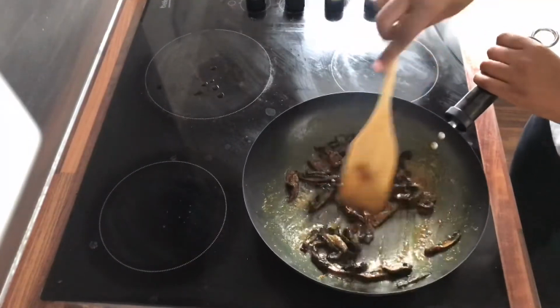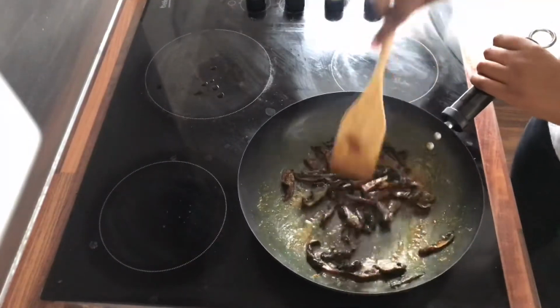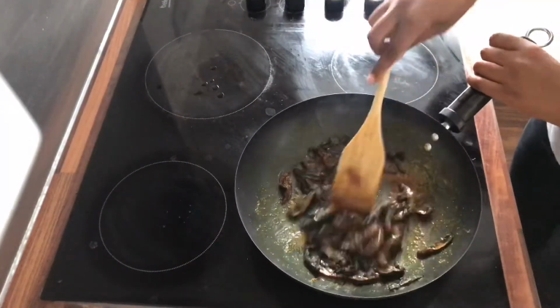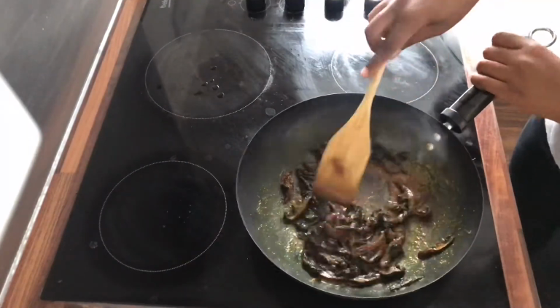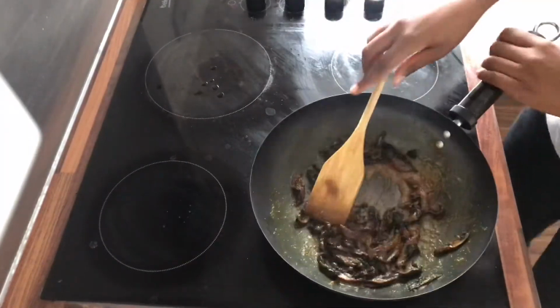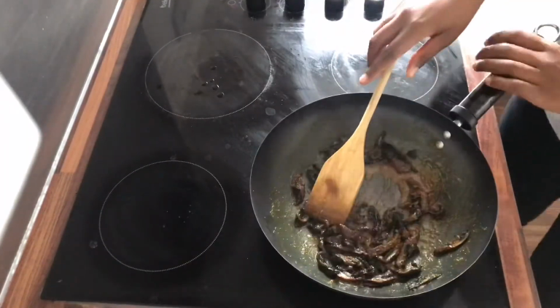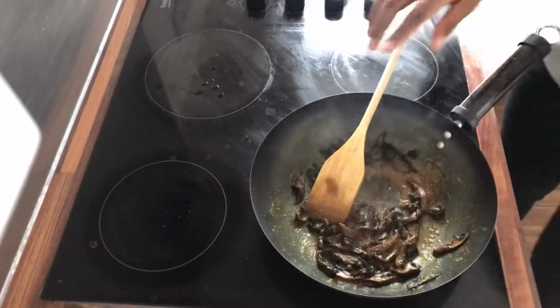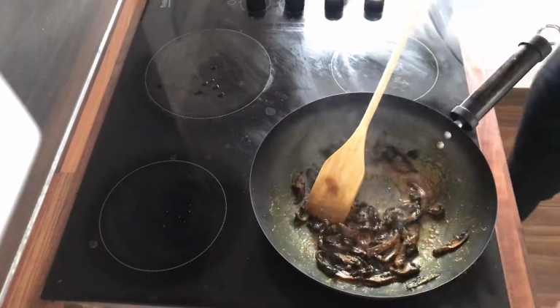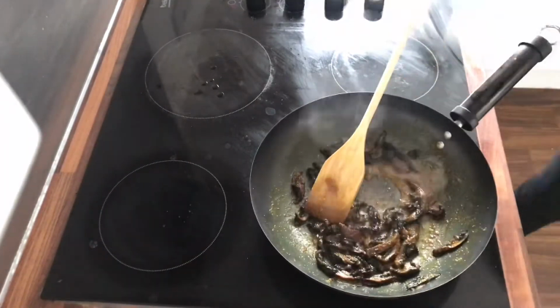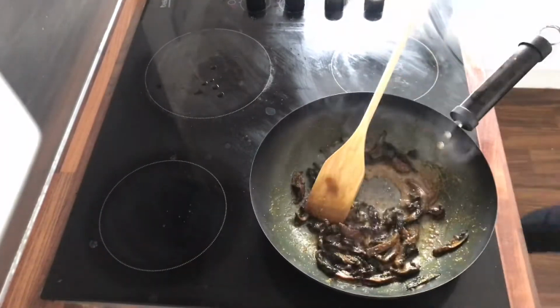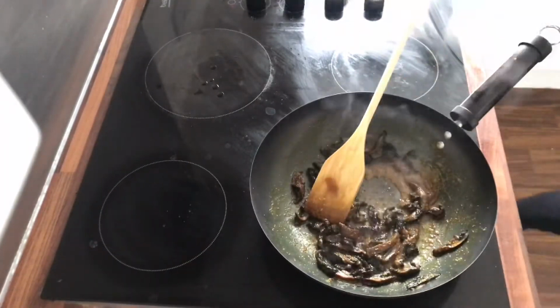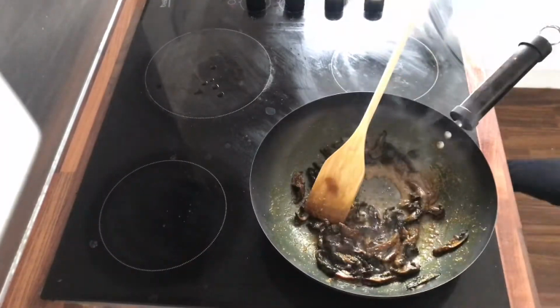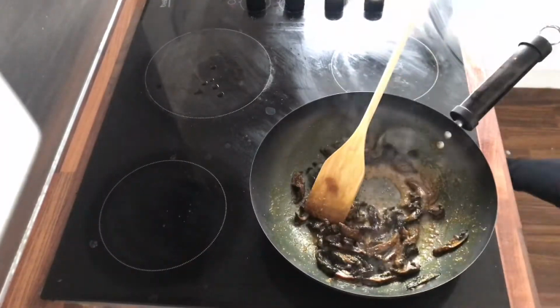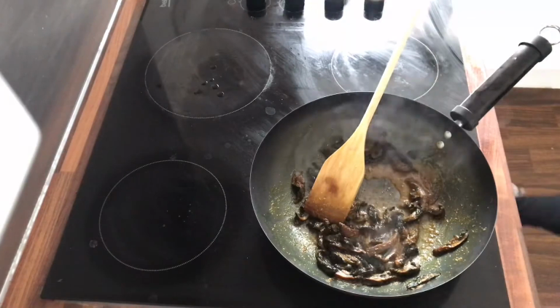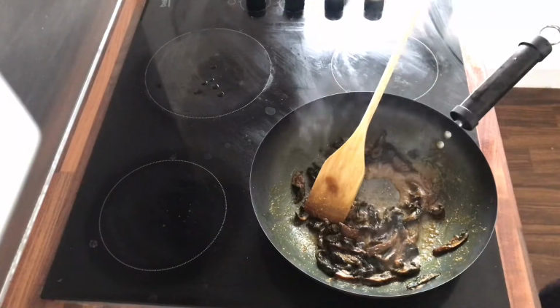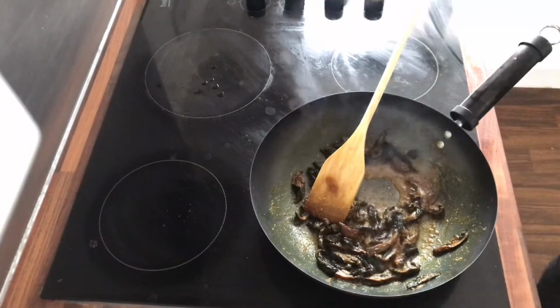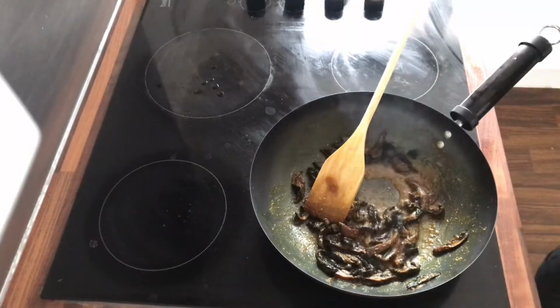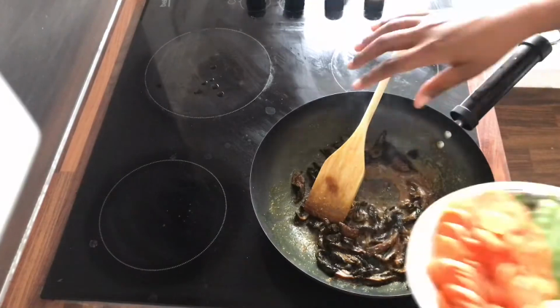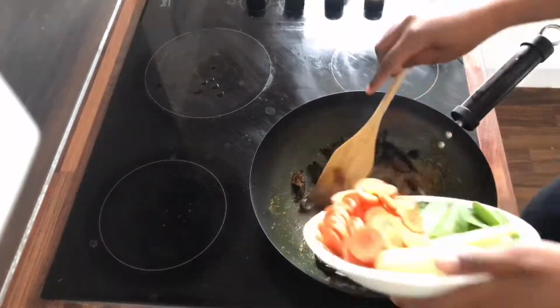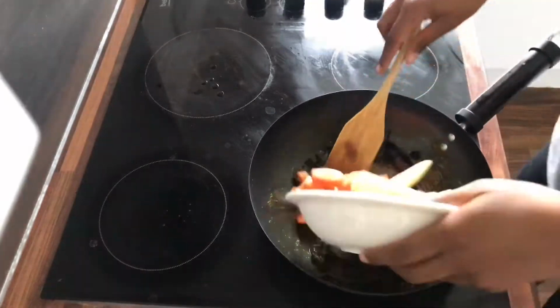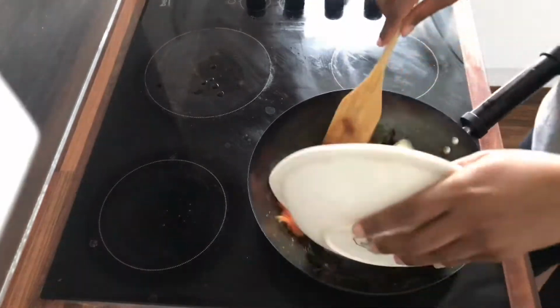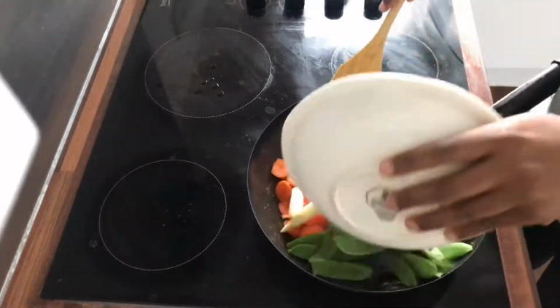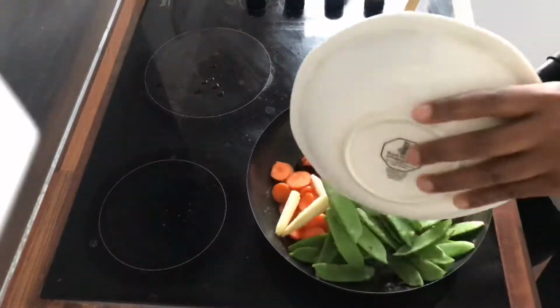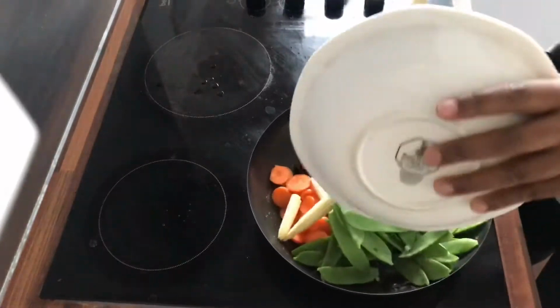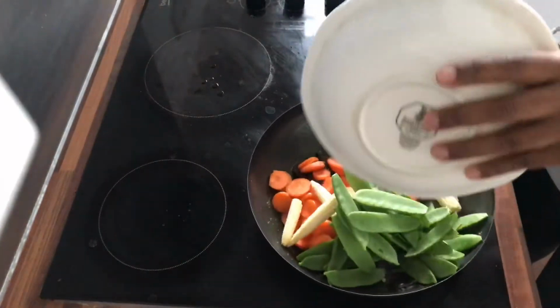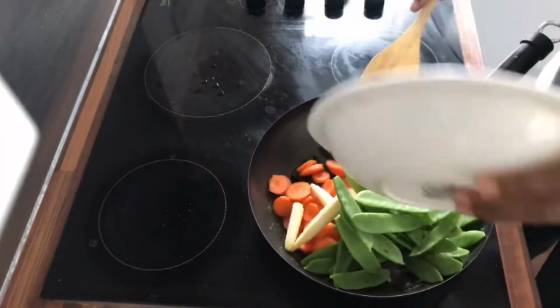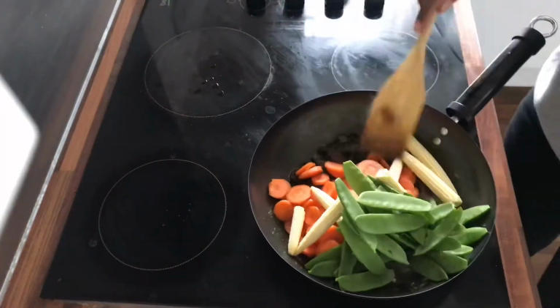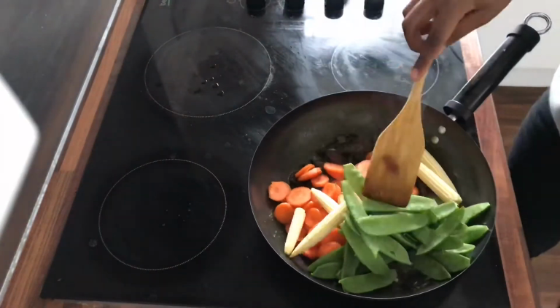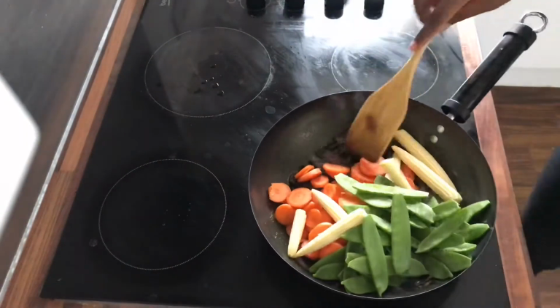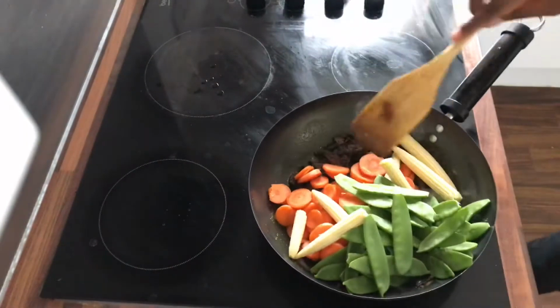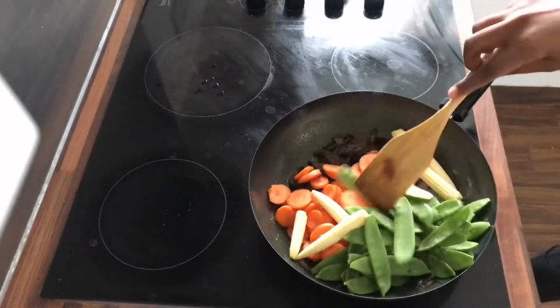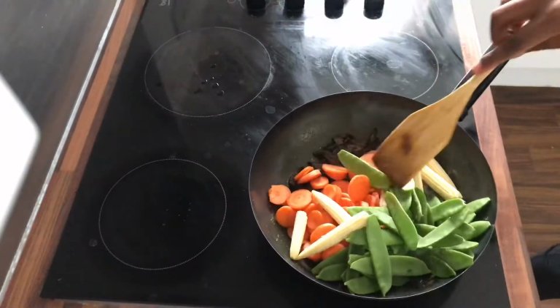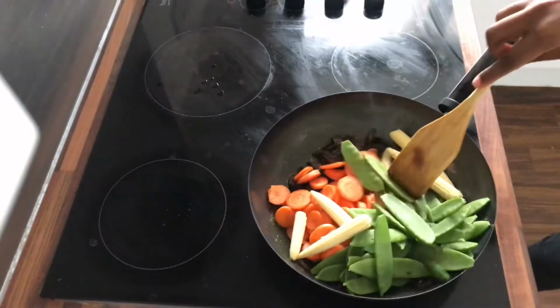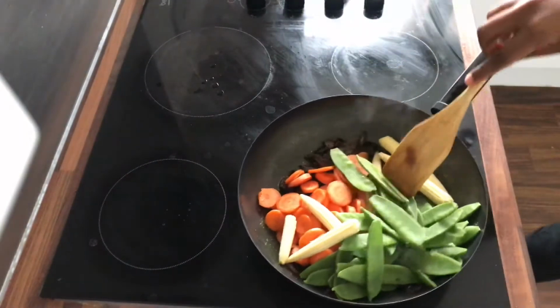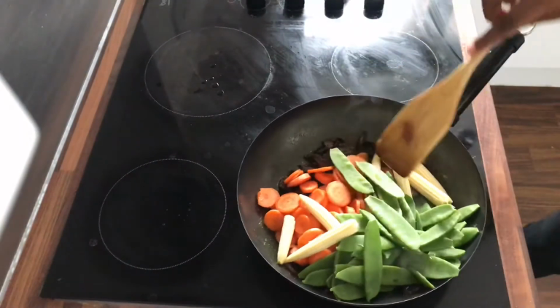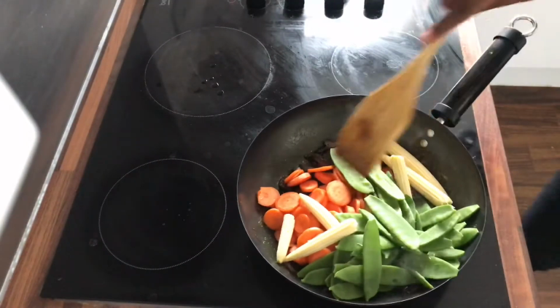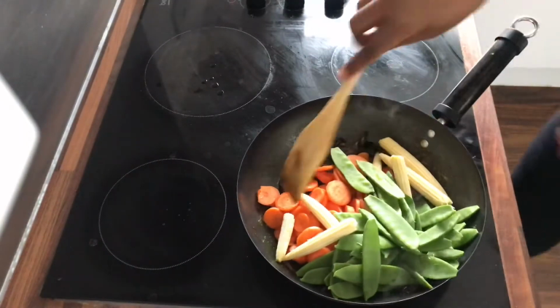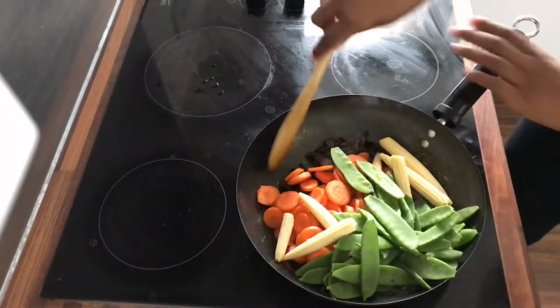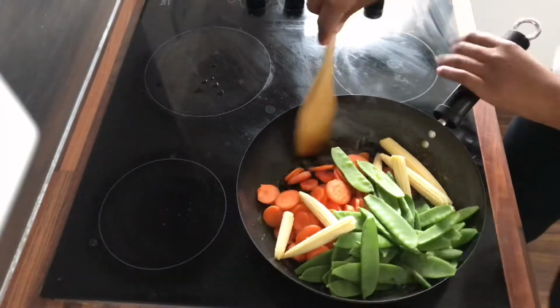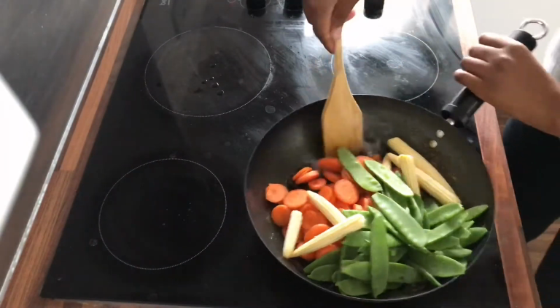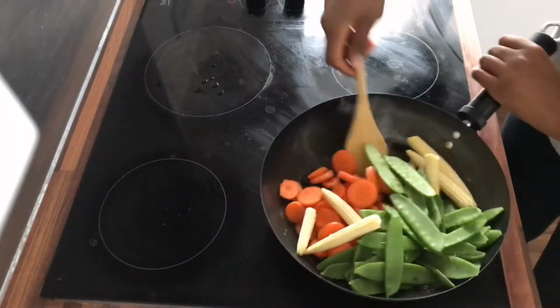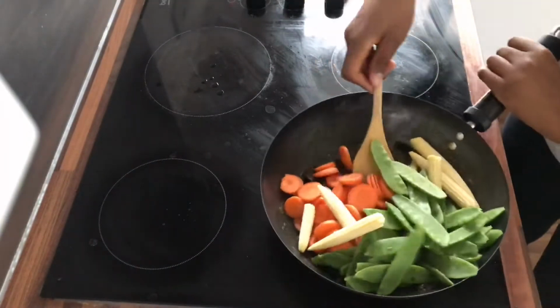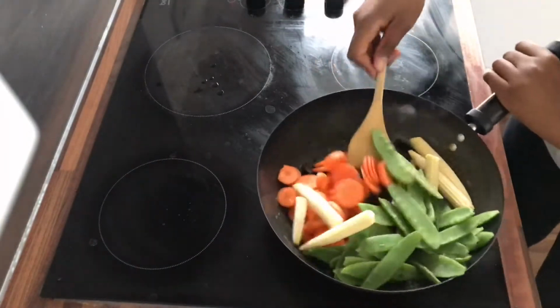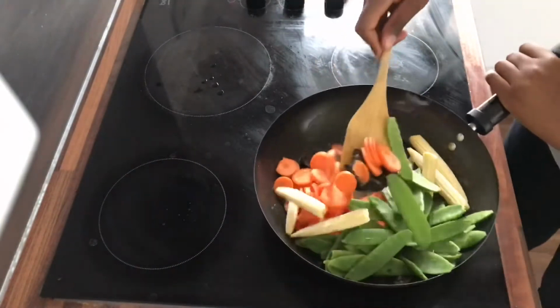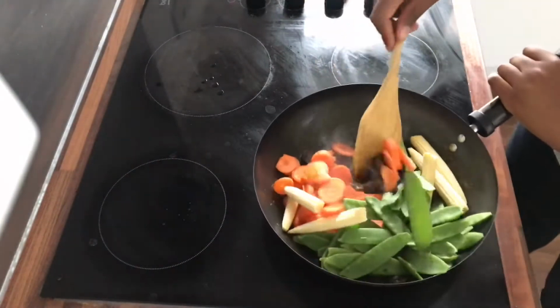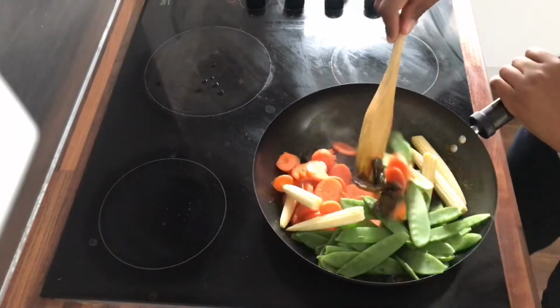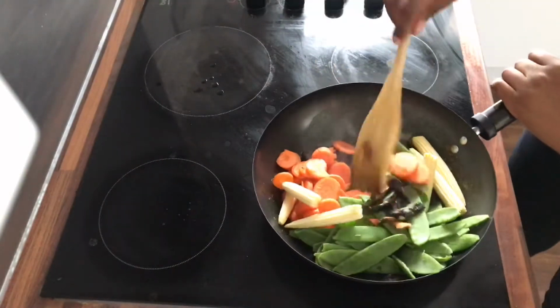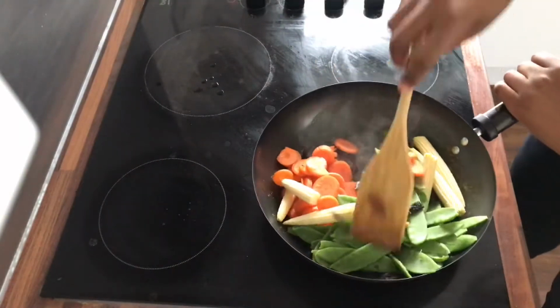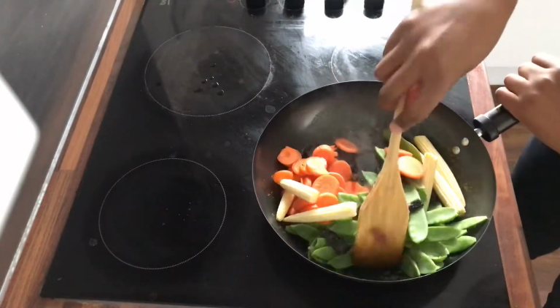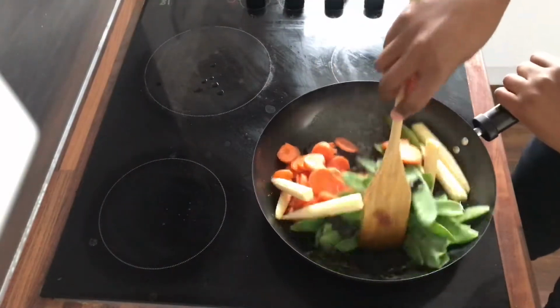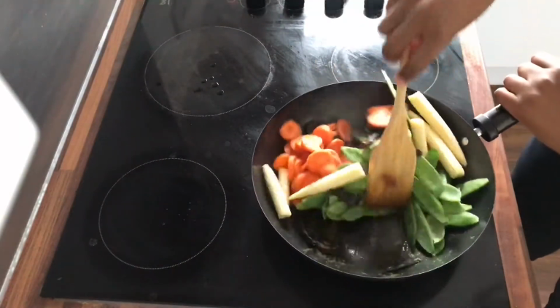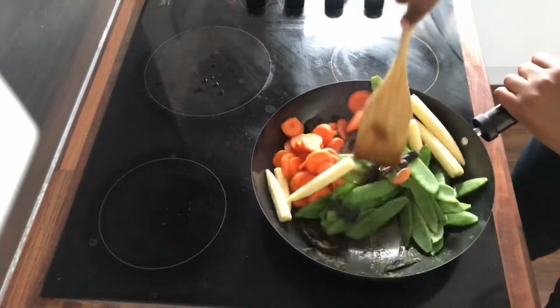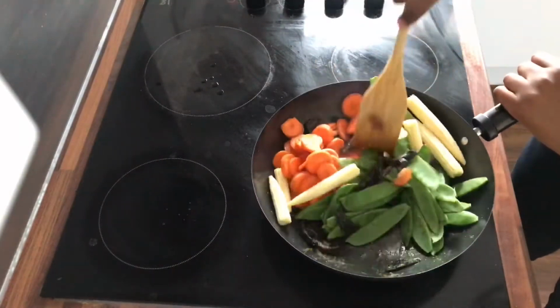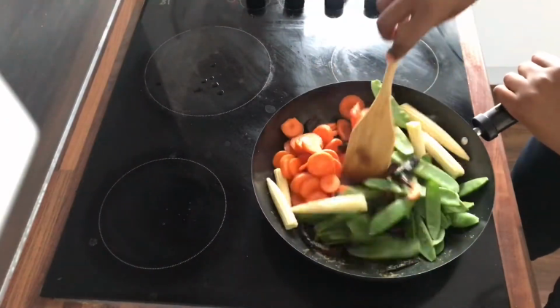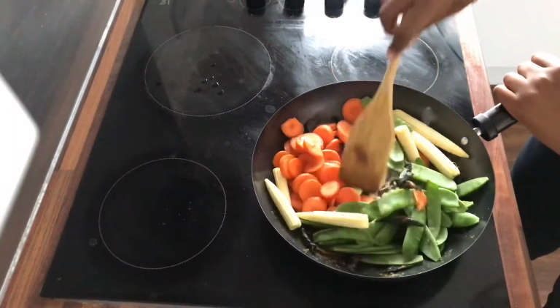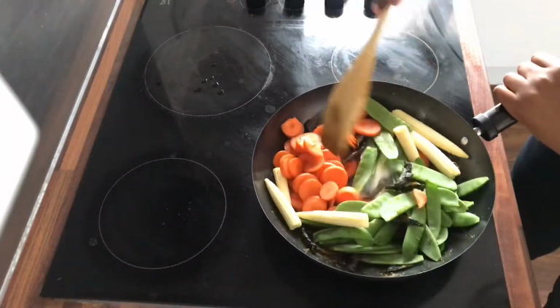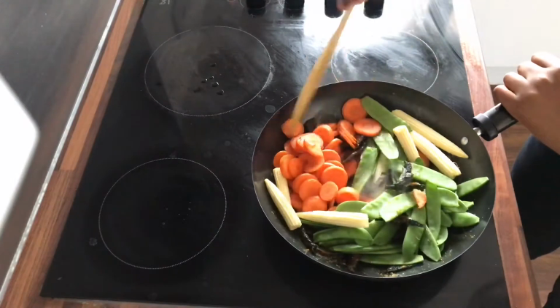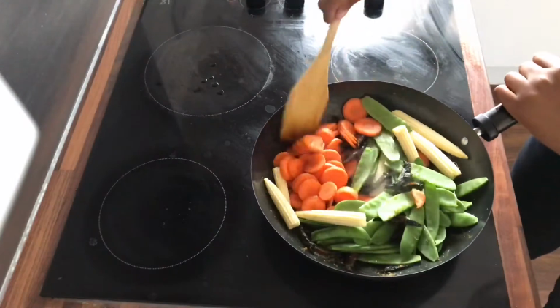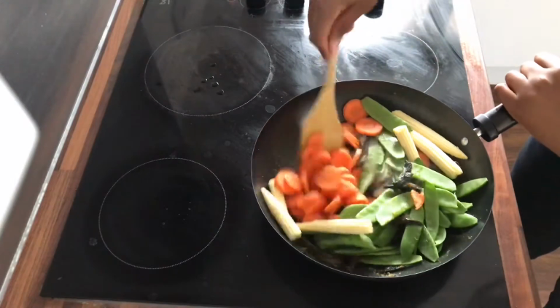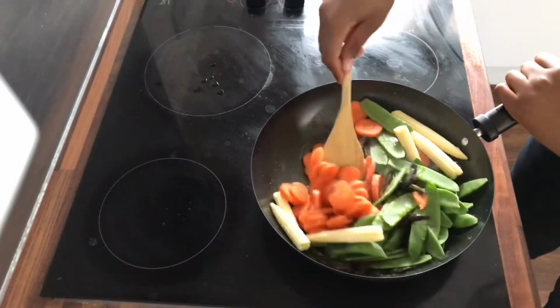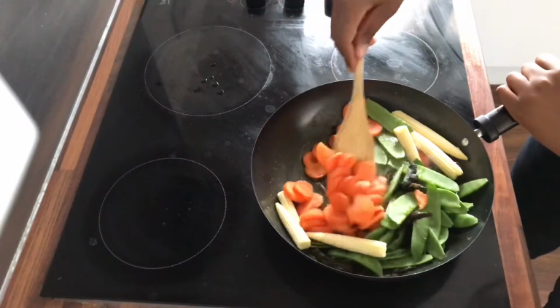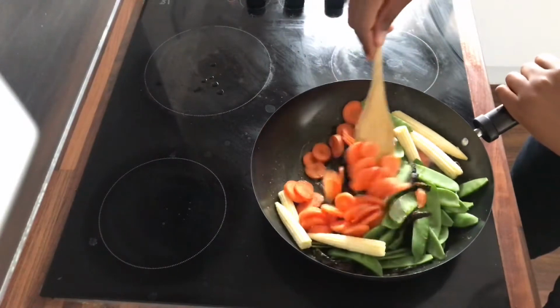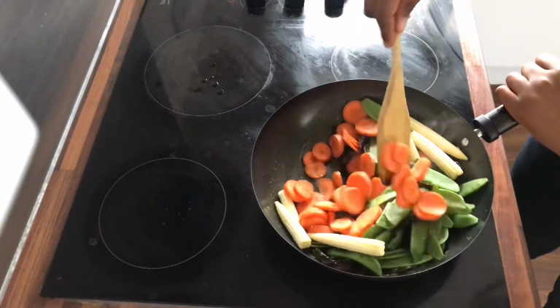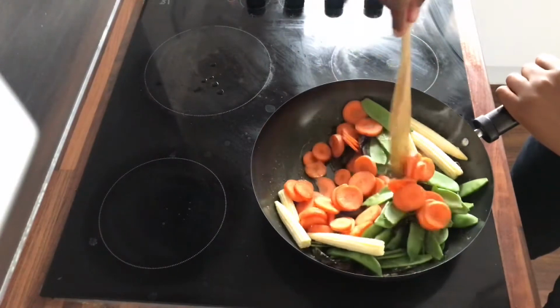In the first one we start with some mushroom. Then we add our vegetables — our beans, carrots, and our baby corn.